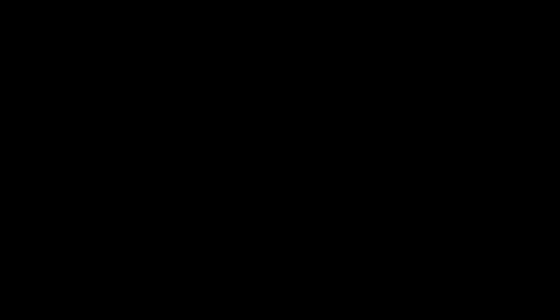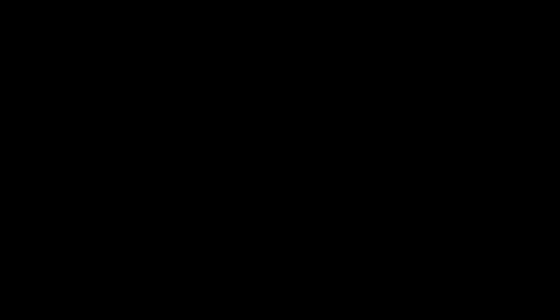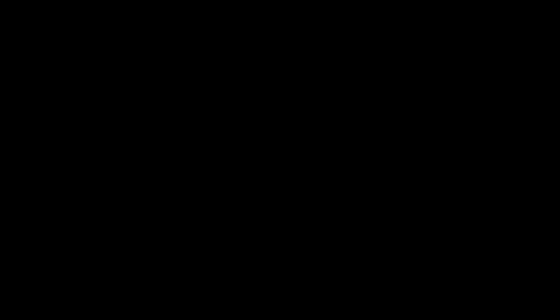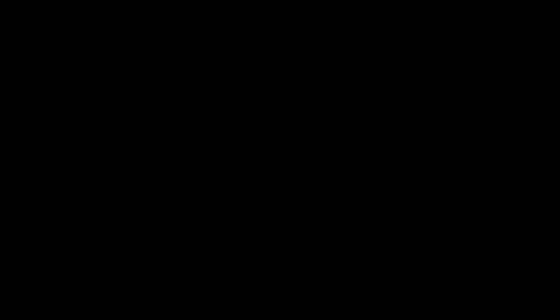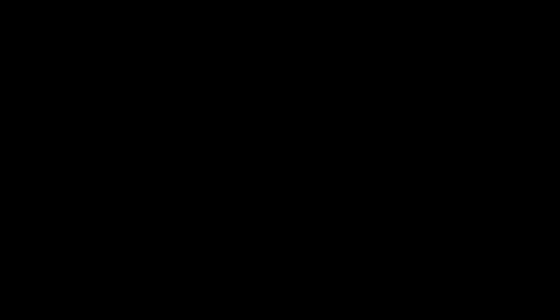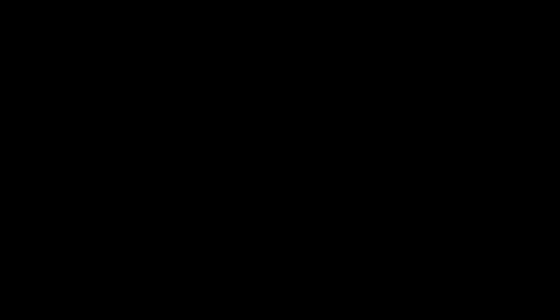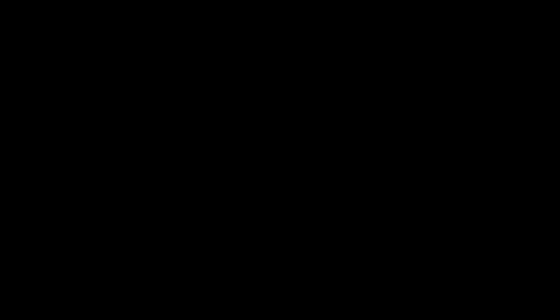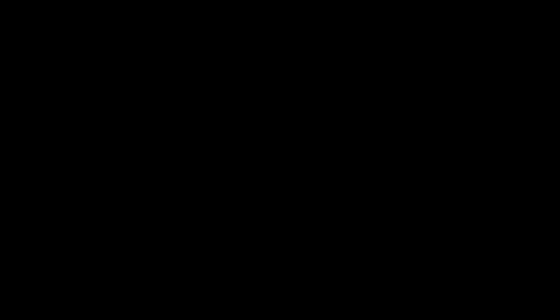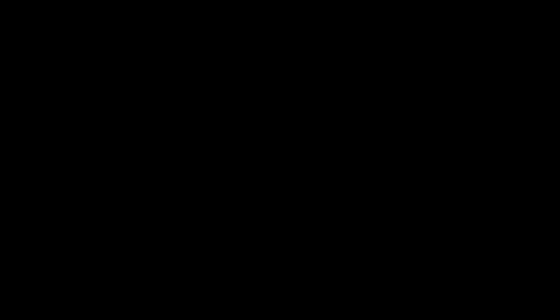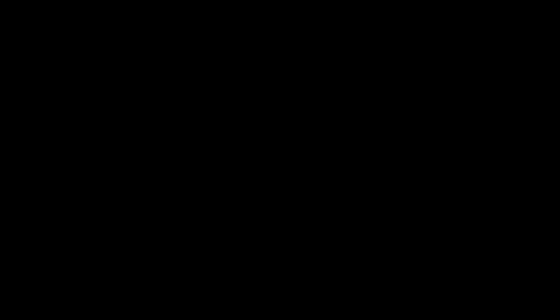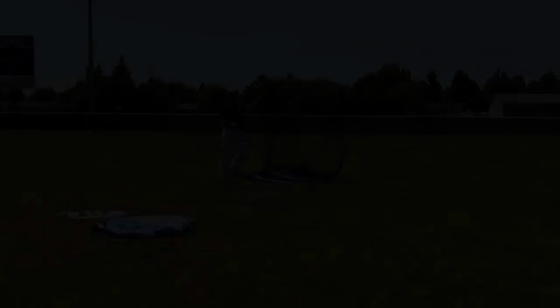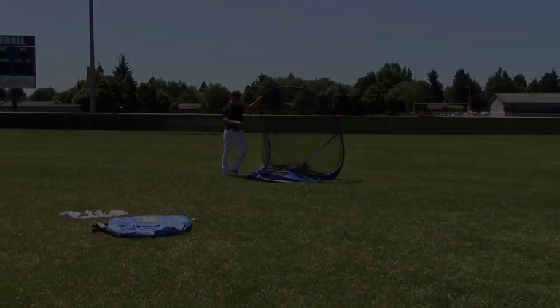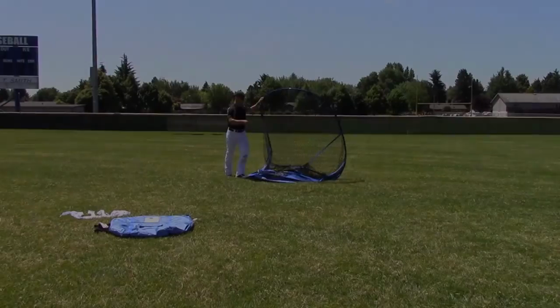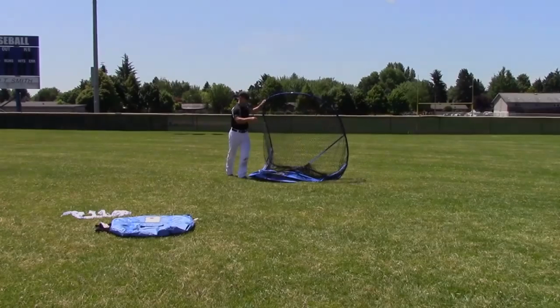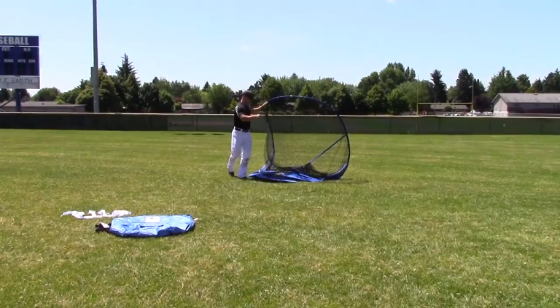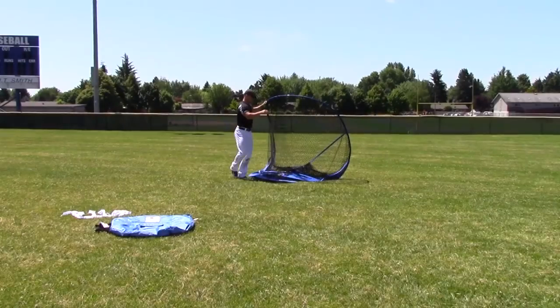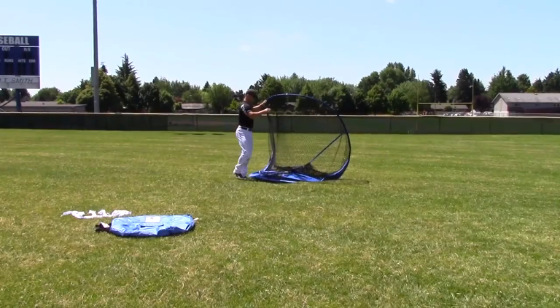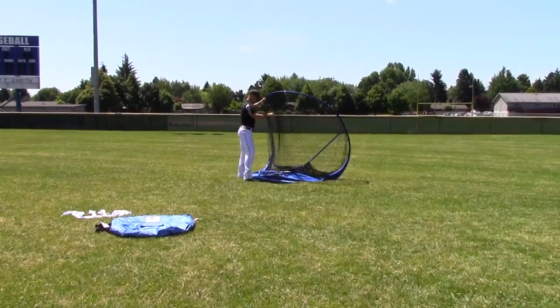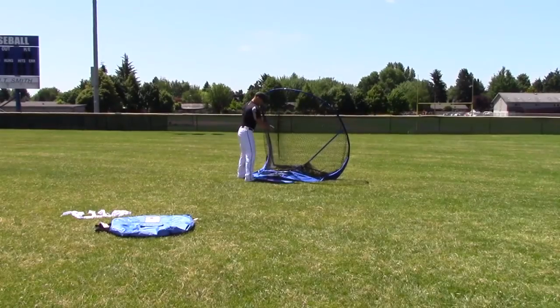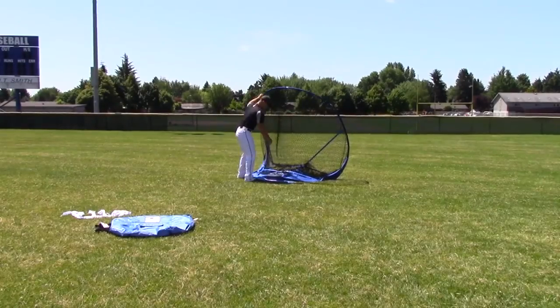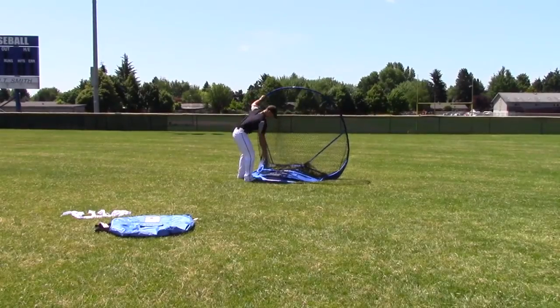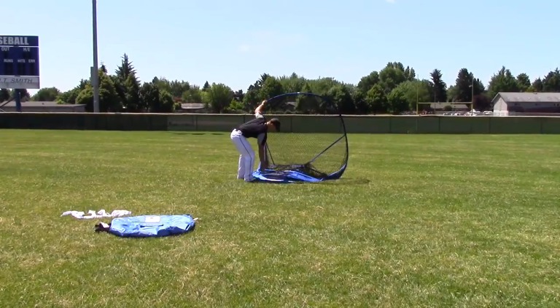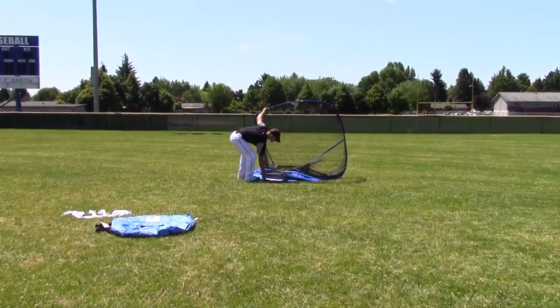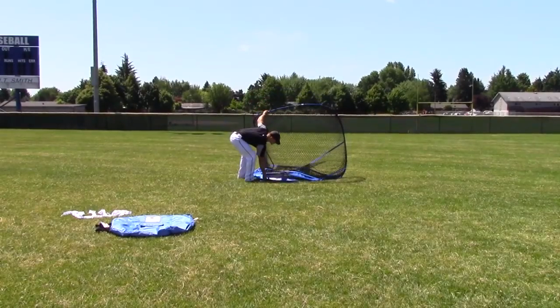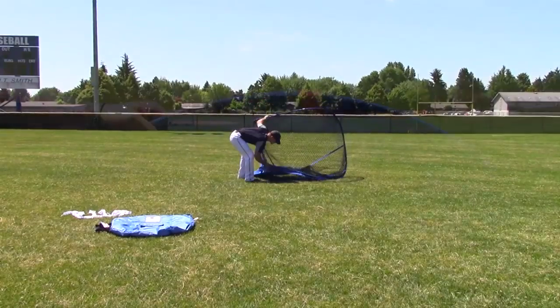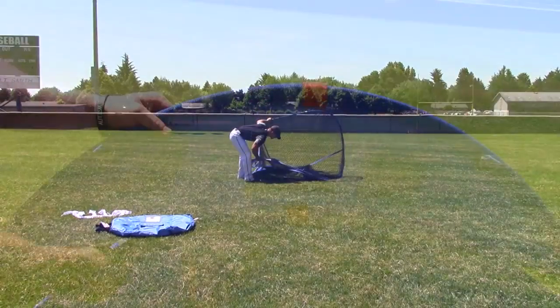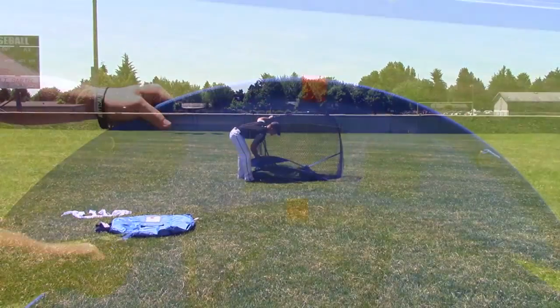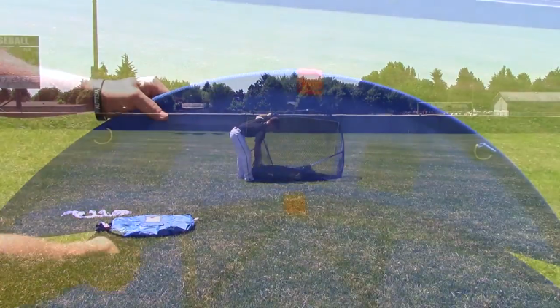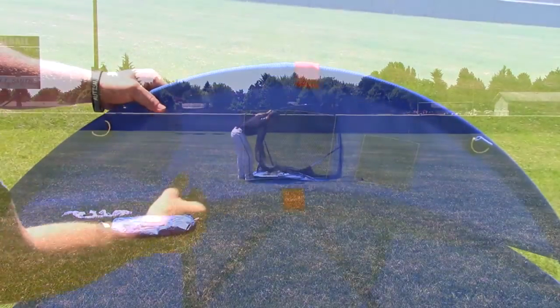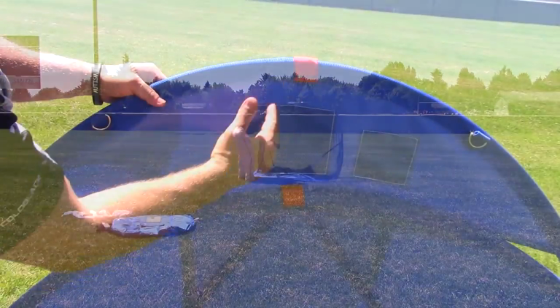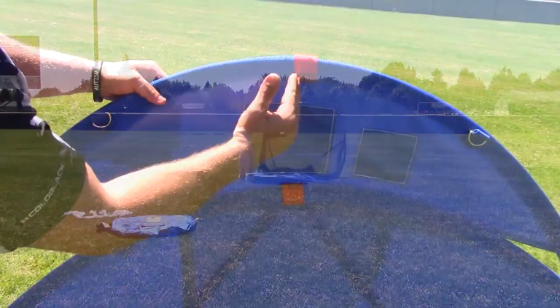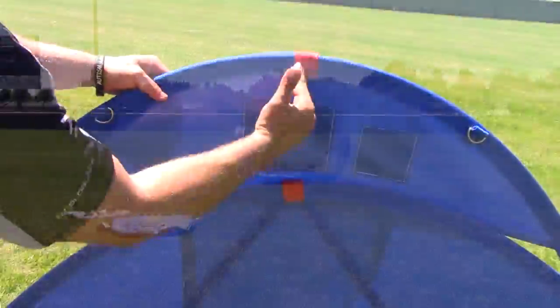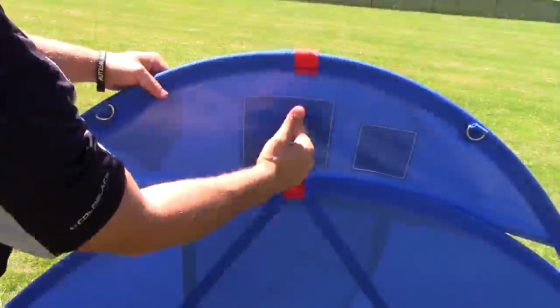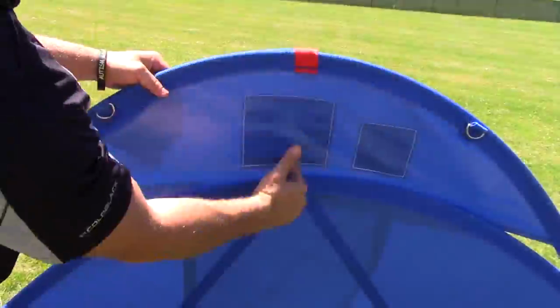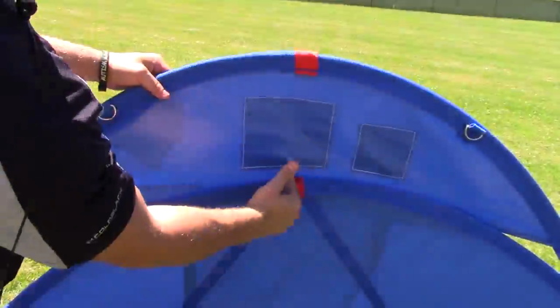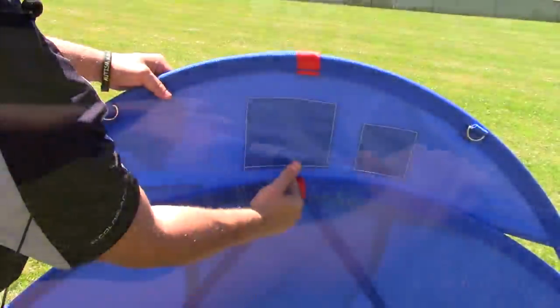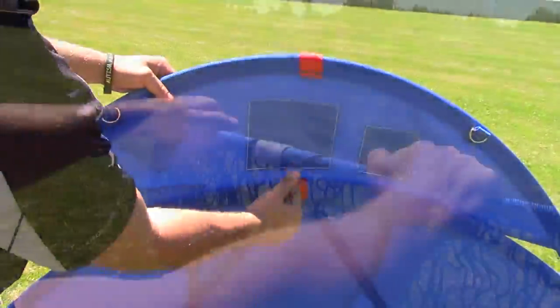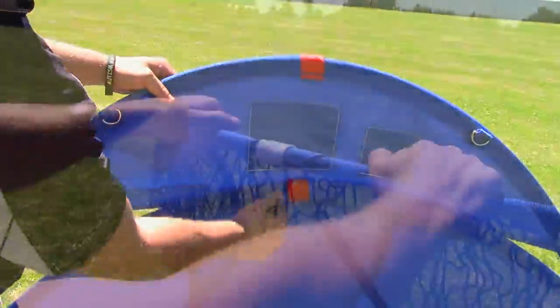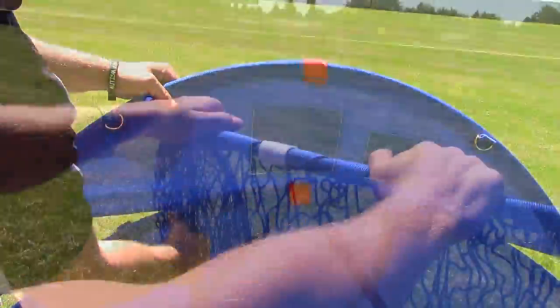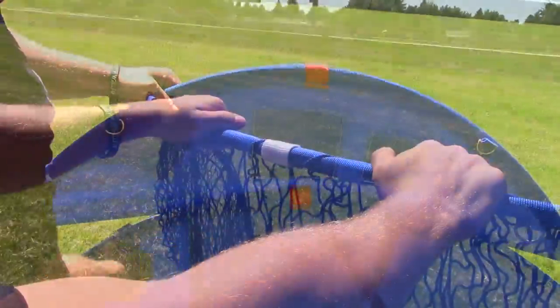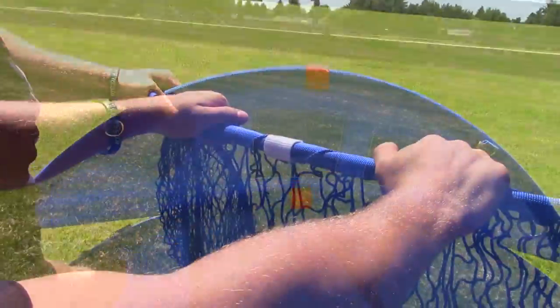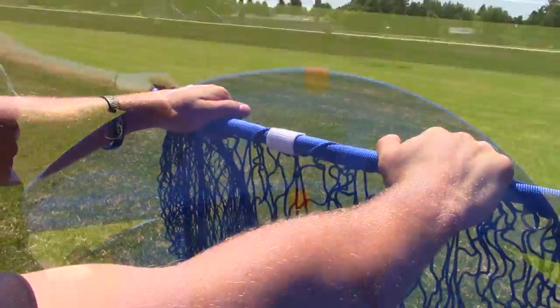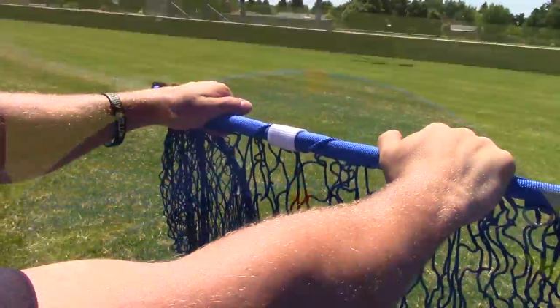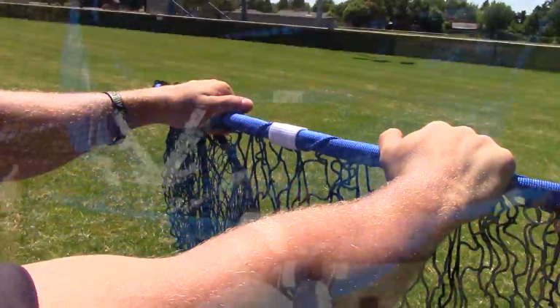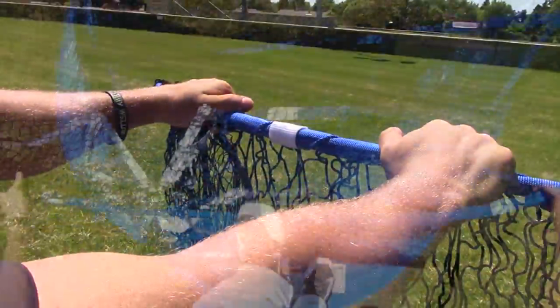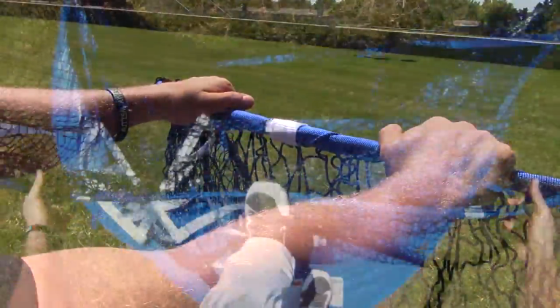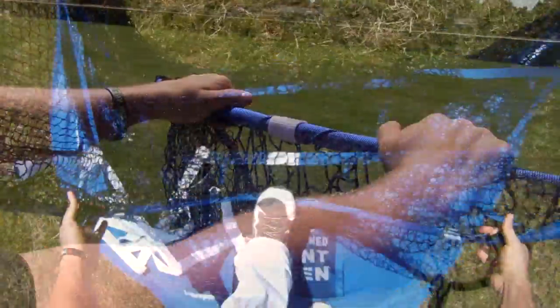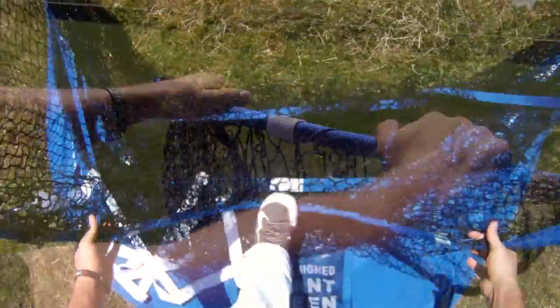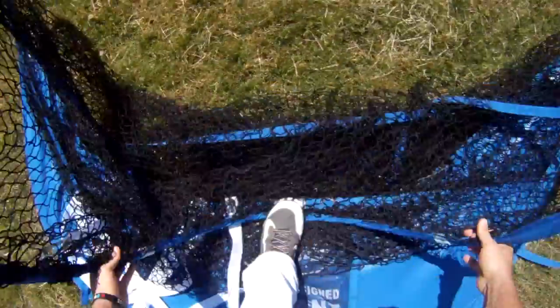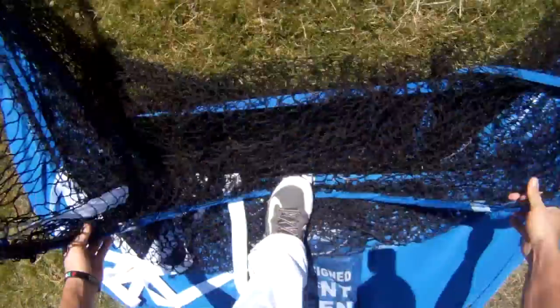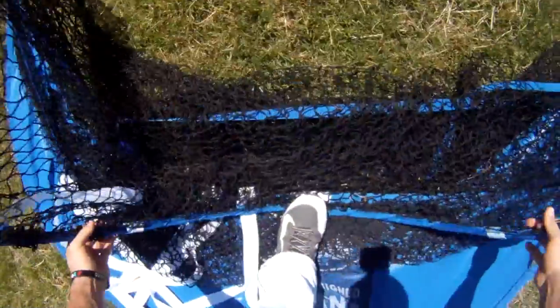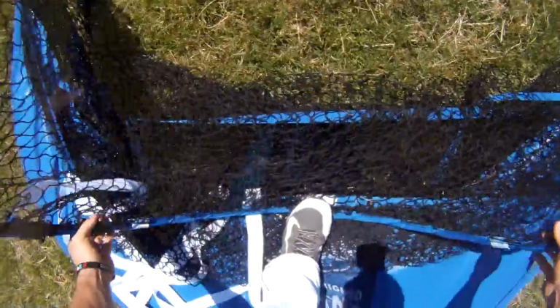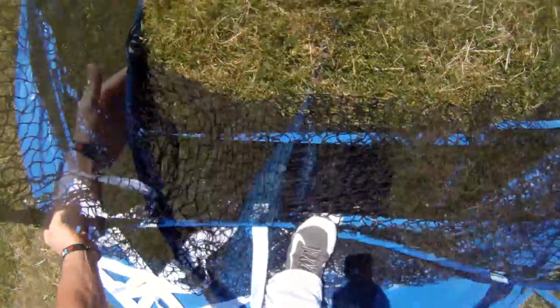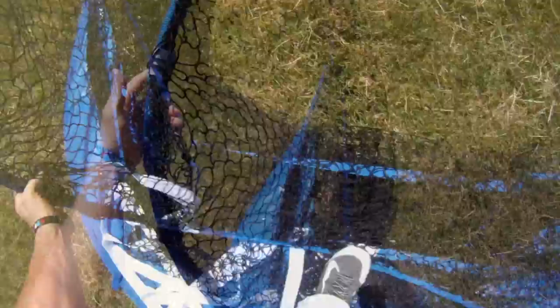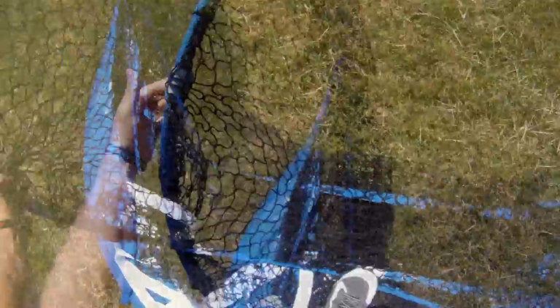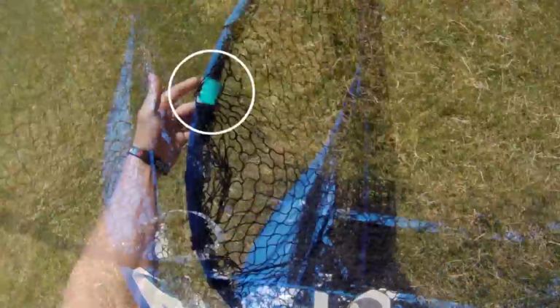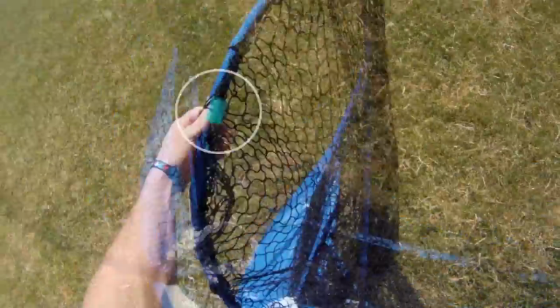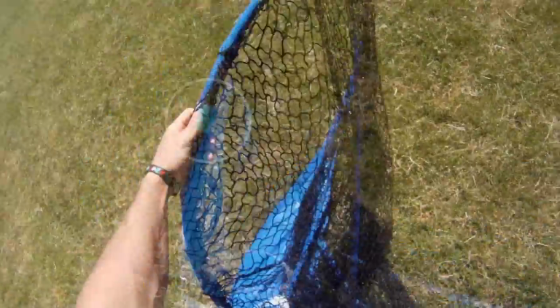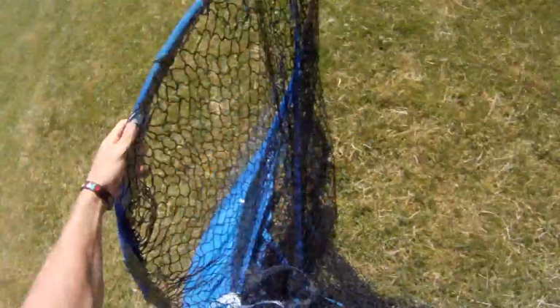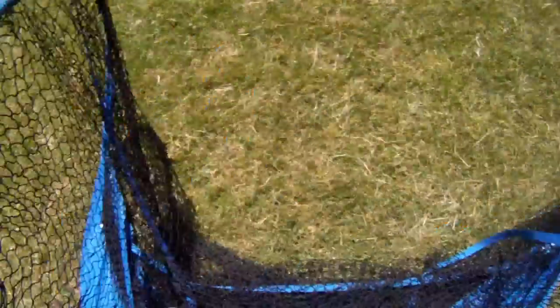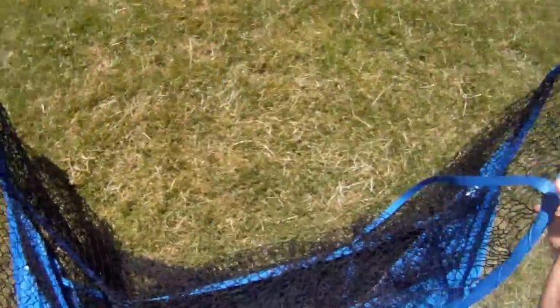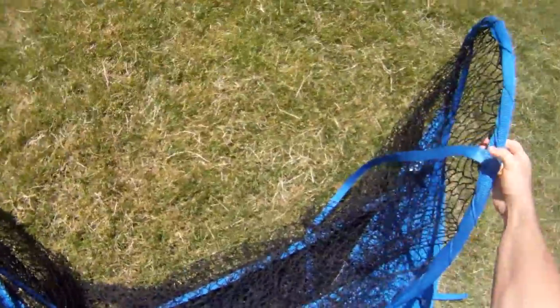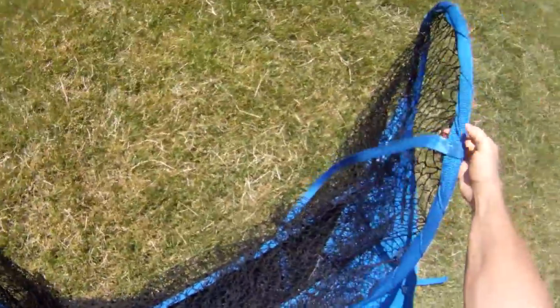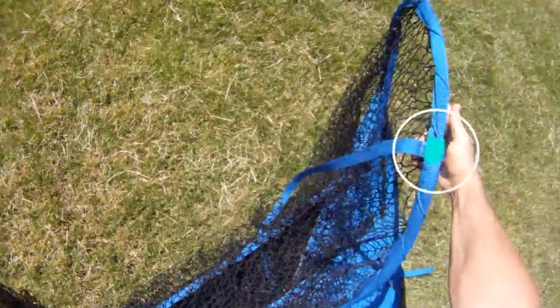Remember, when putting away your Jug Sports Instant Screen, it's as simple as red, white, and blue.